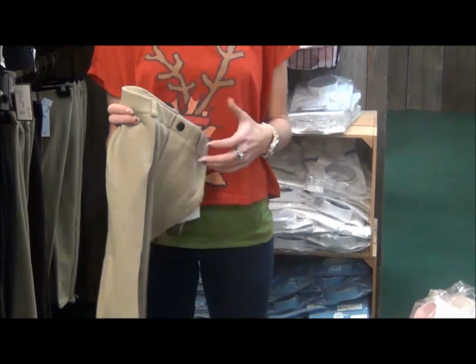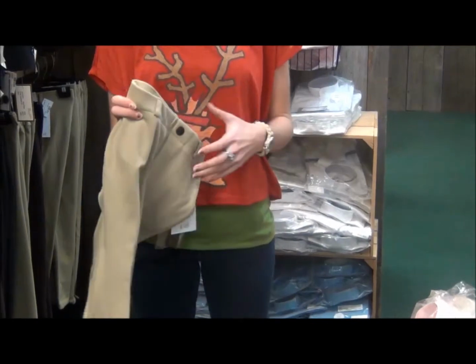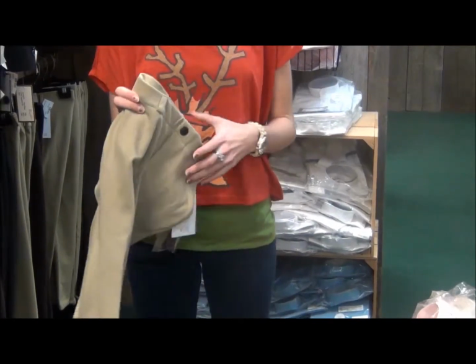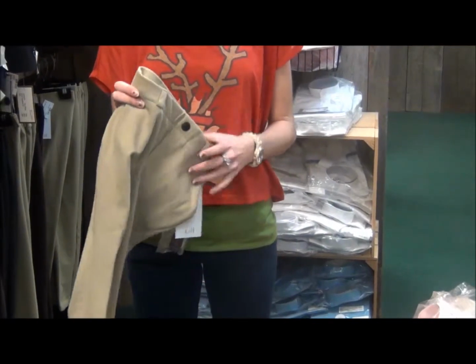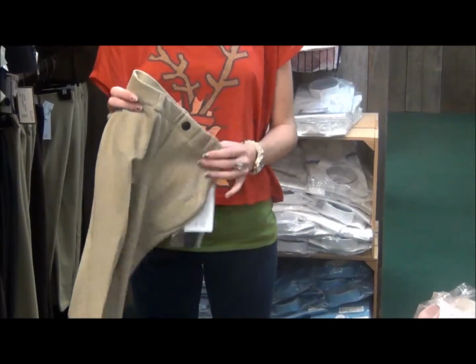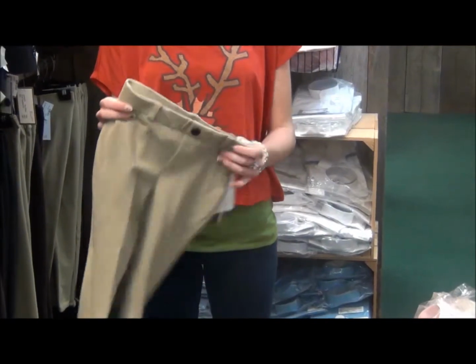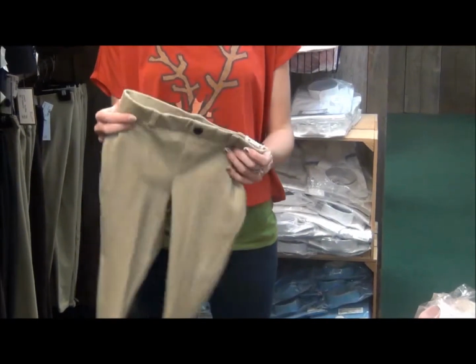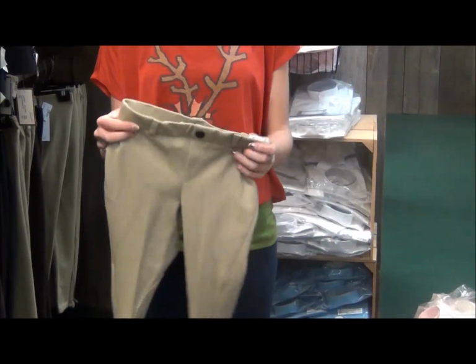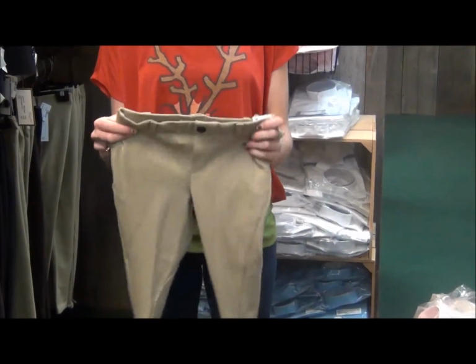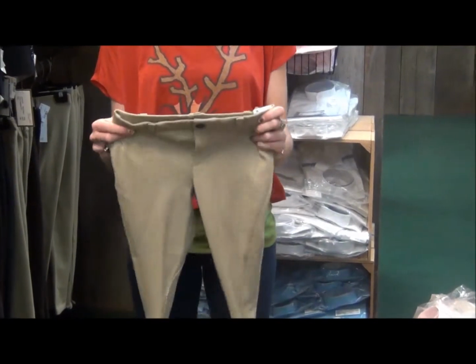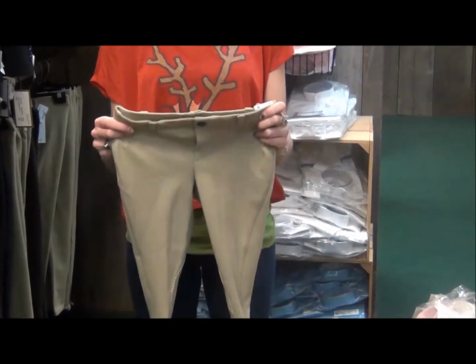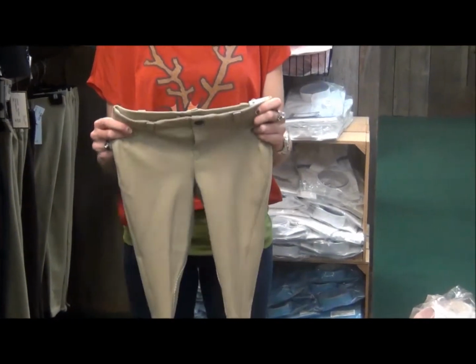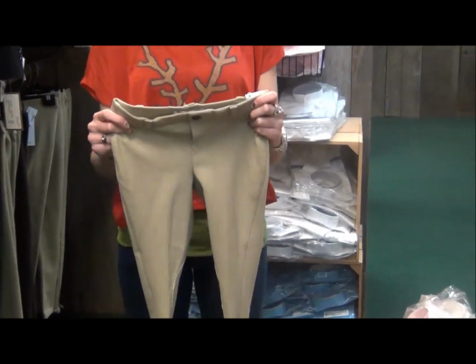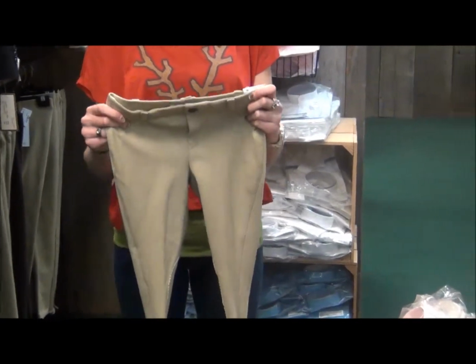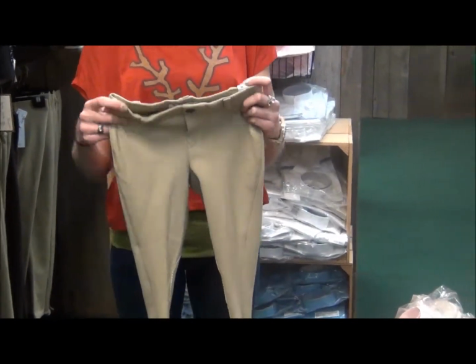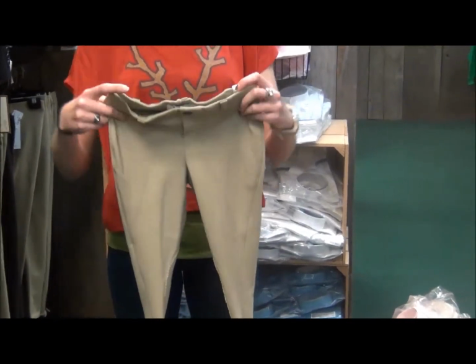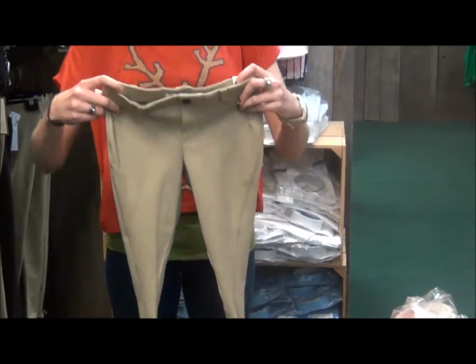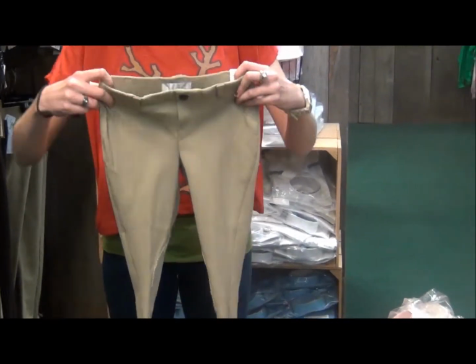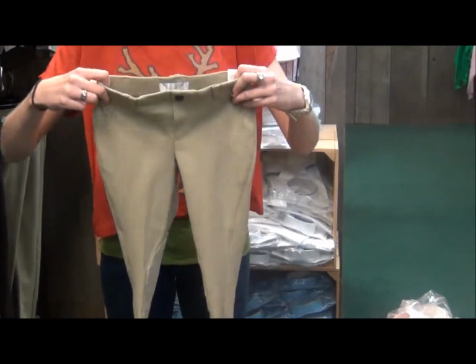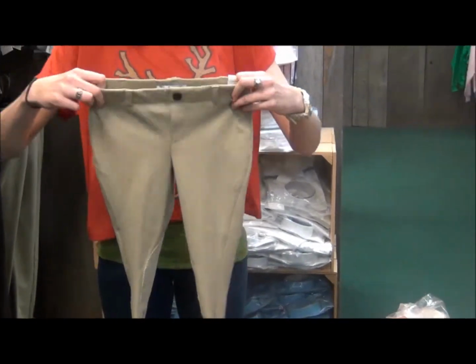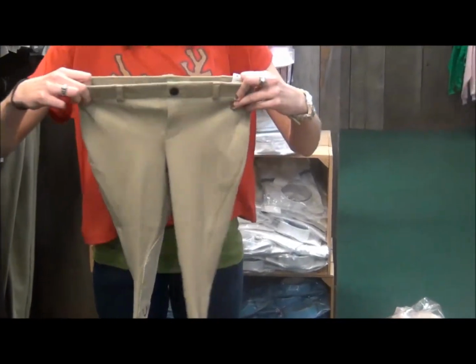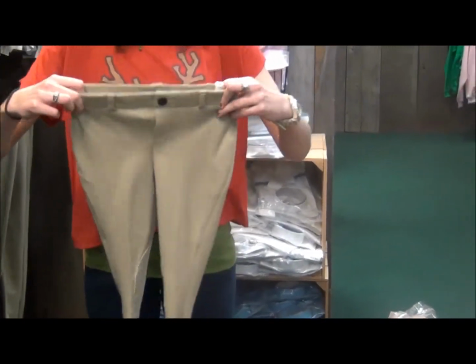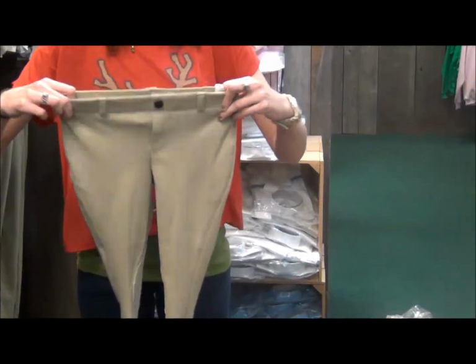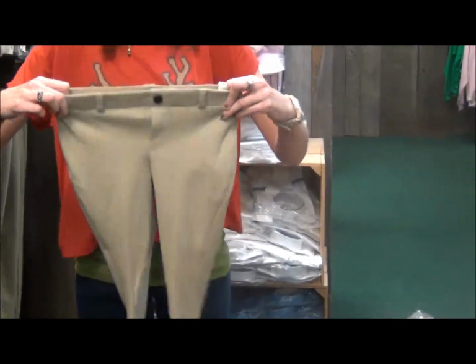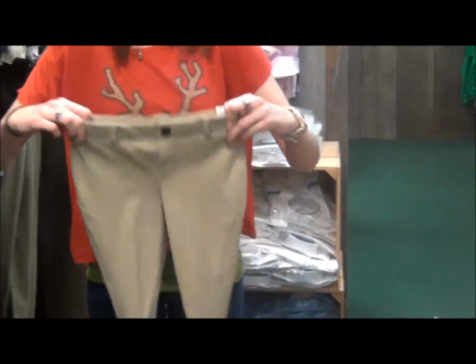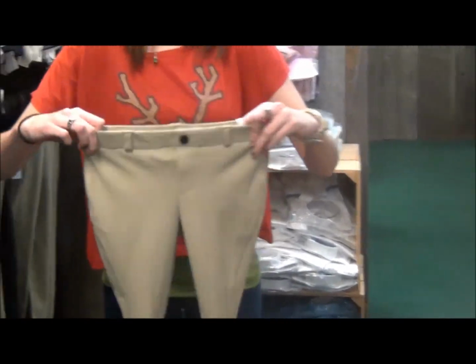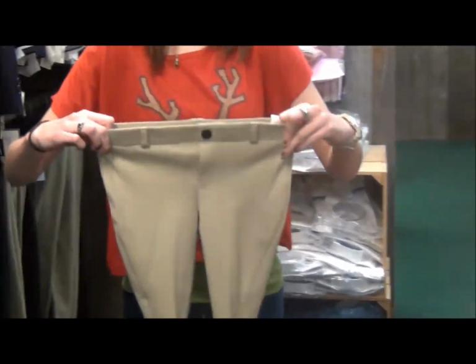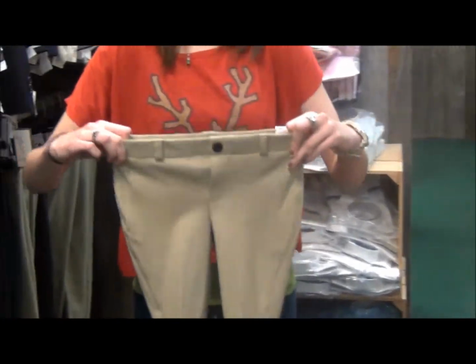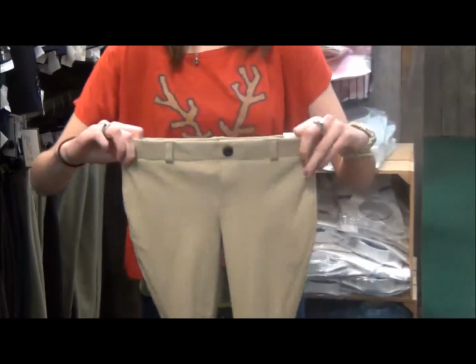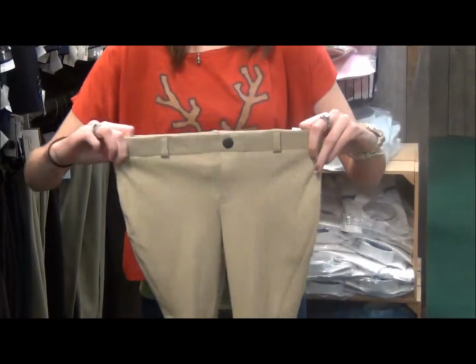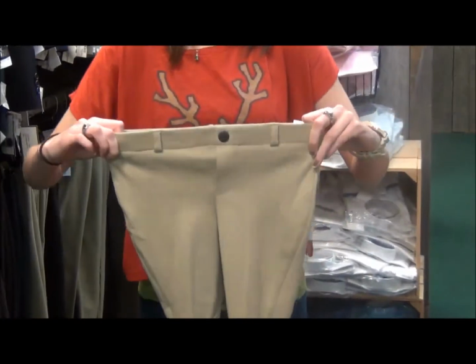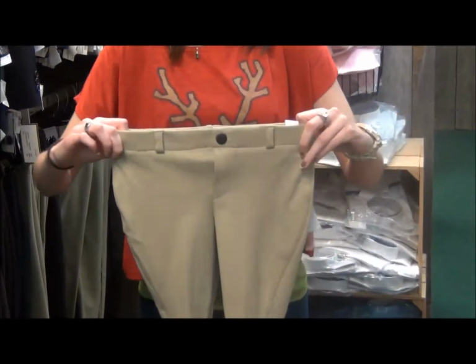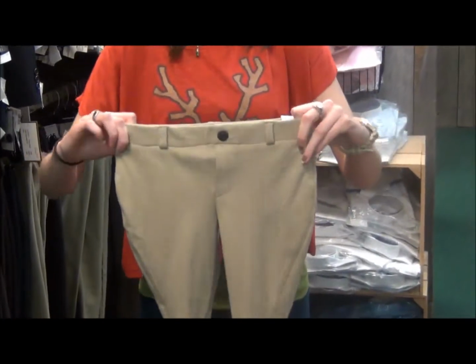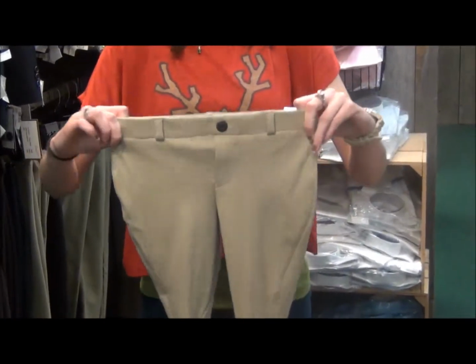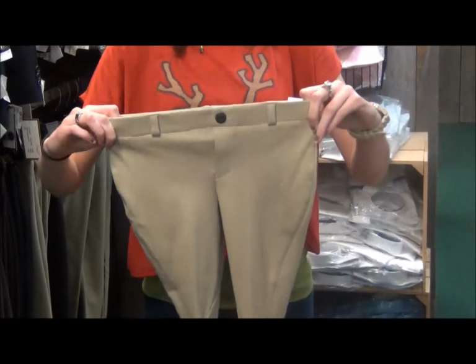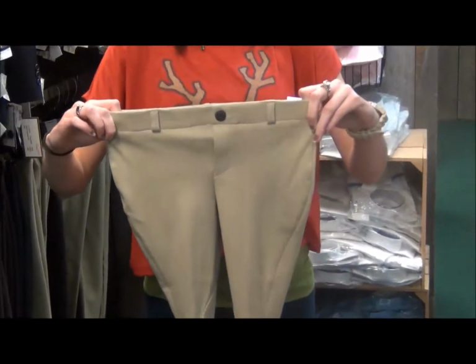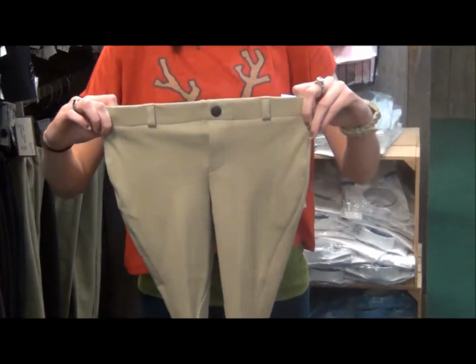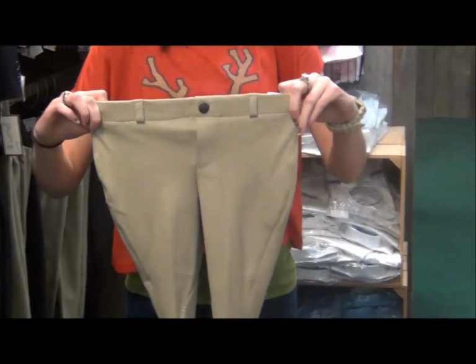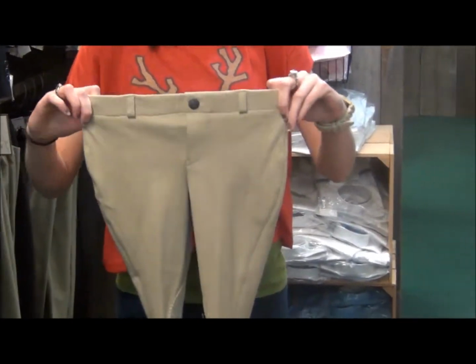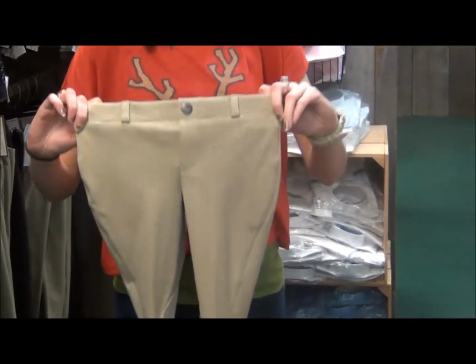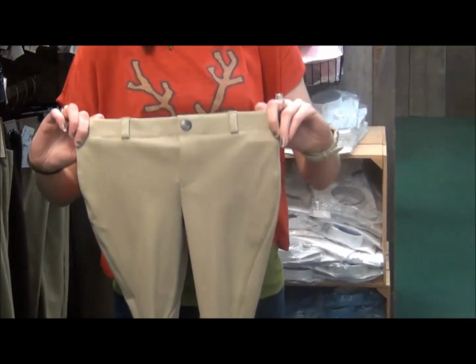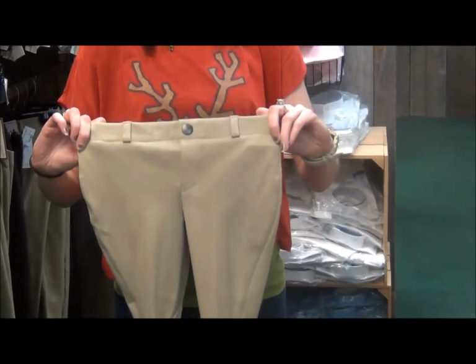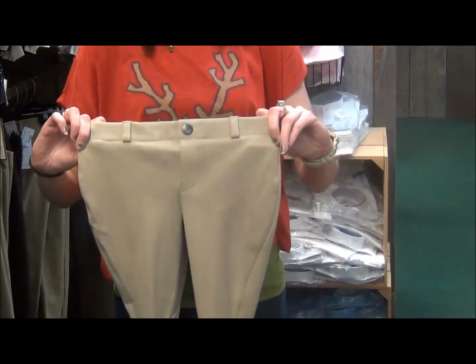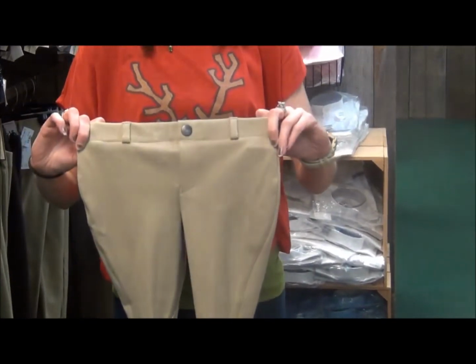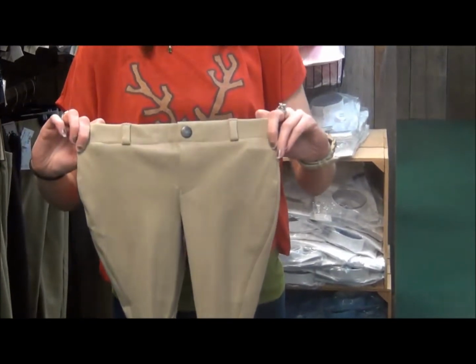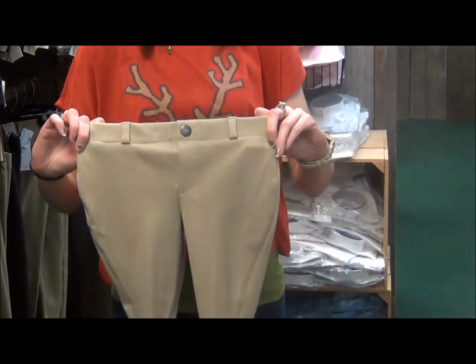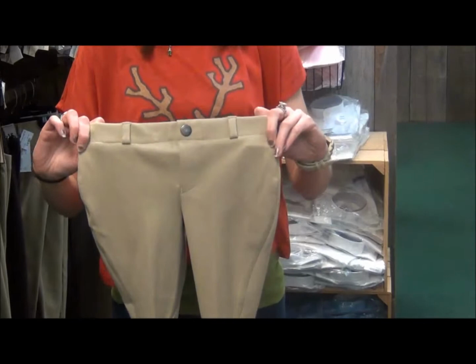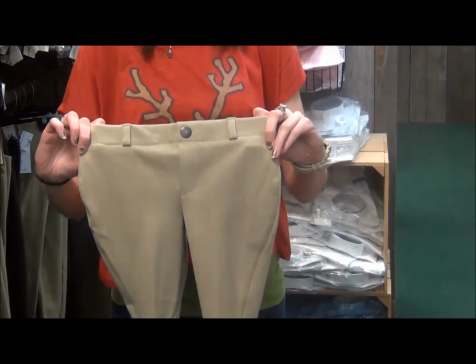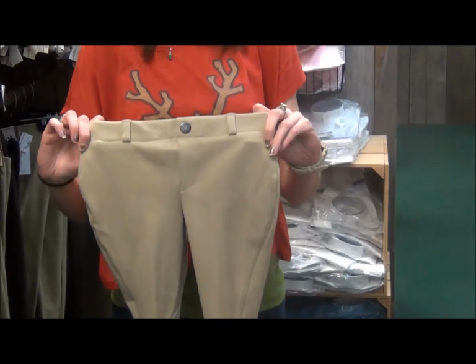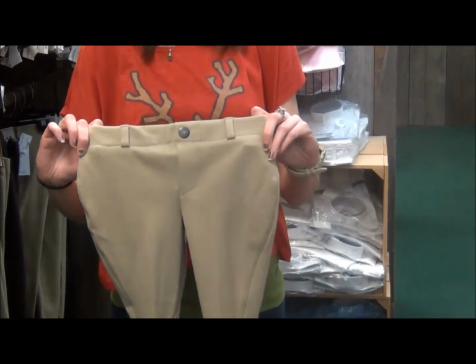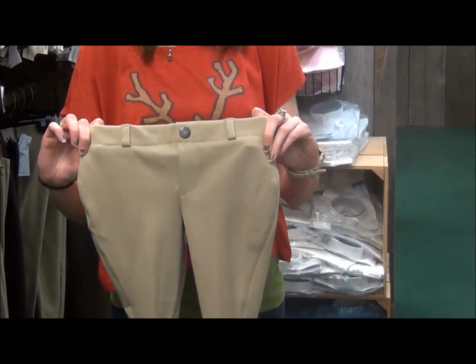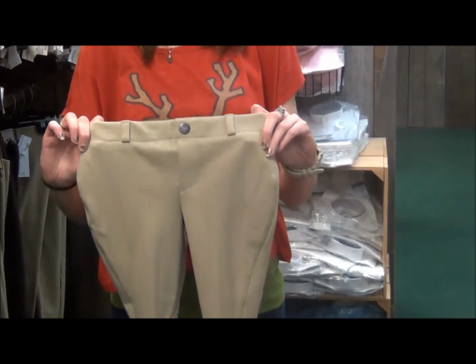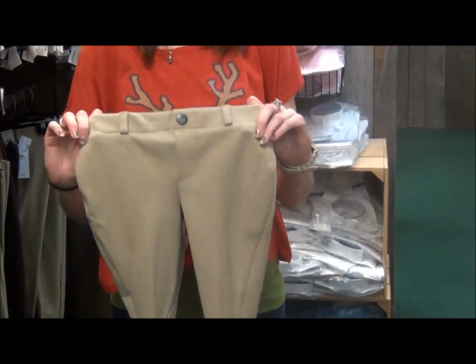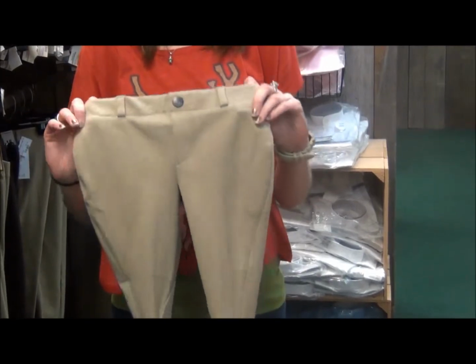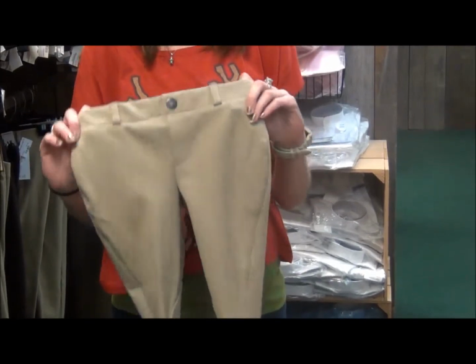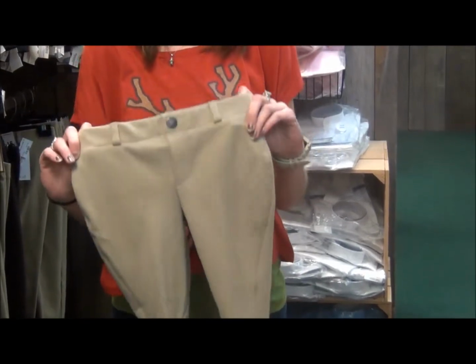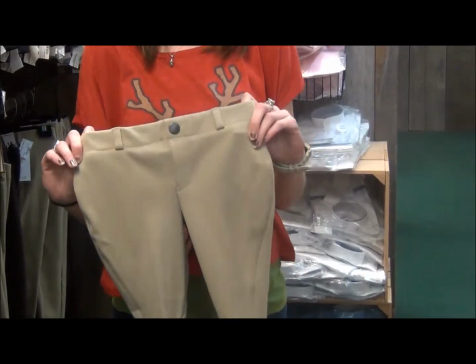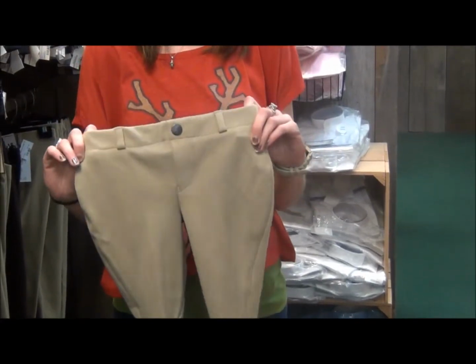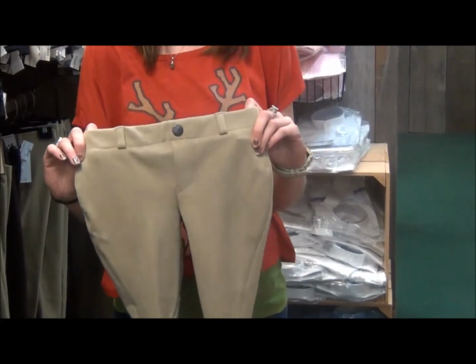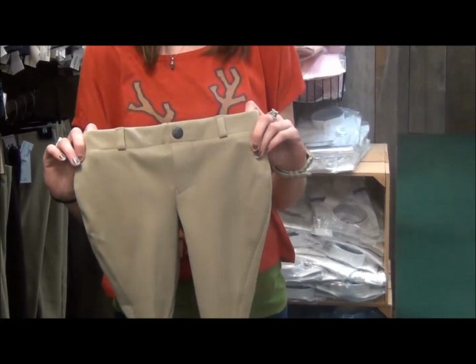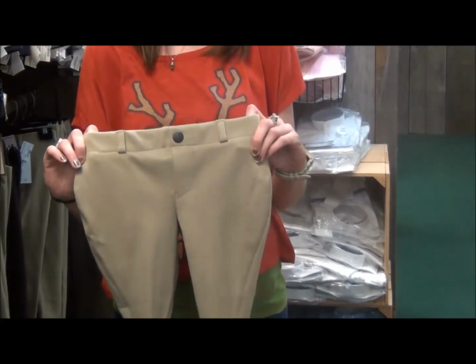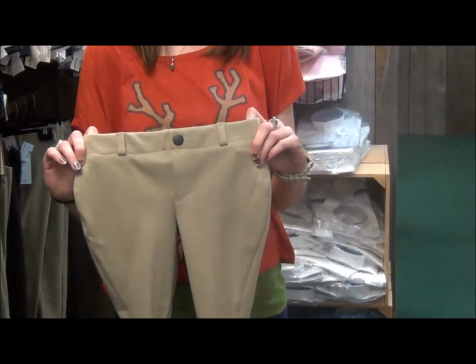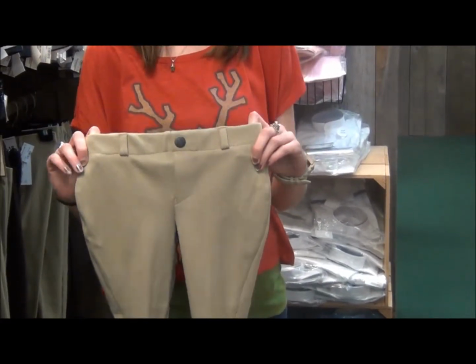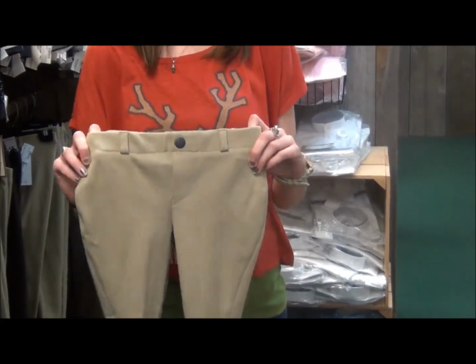They're low rise and they have a fully elasticized waist, so they're very comfortable for the kids and it's easy to pull on.